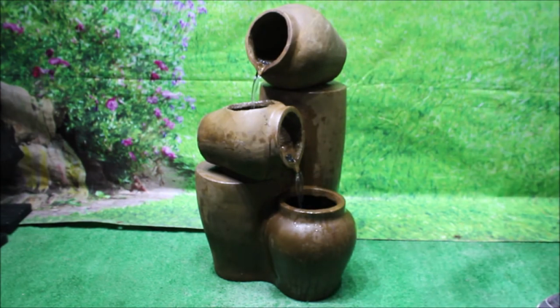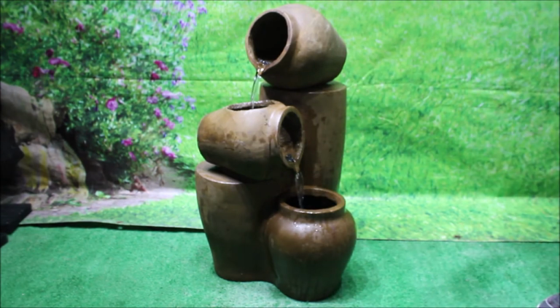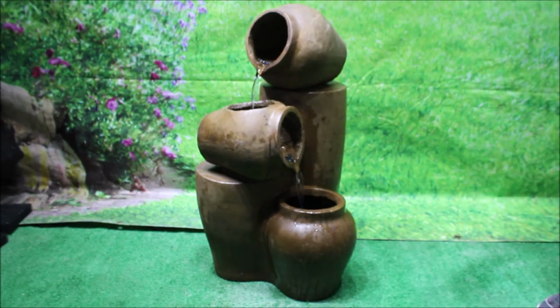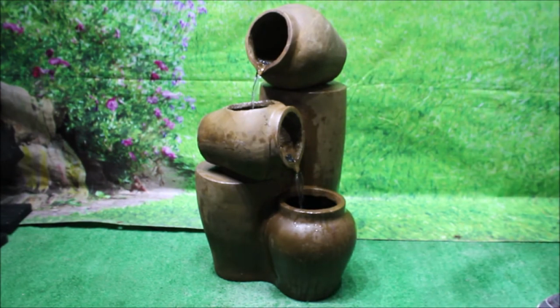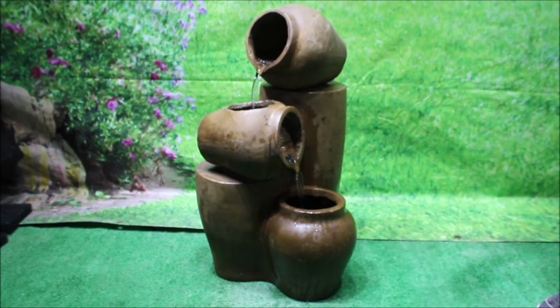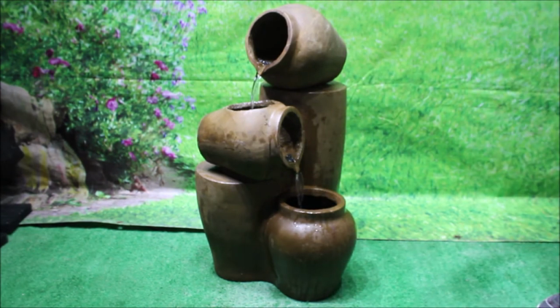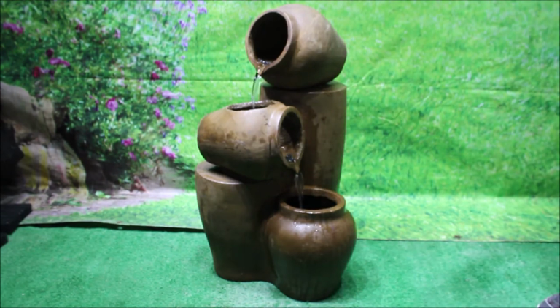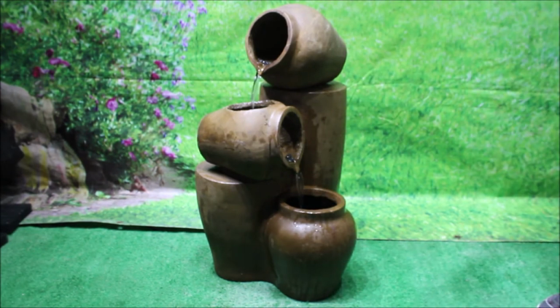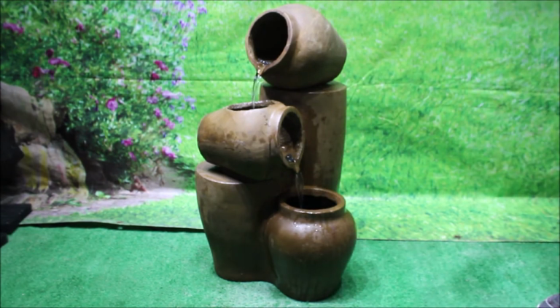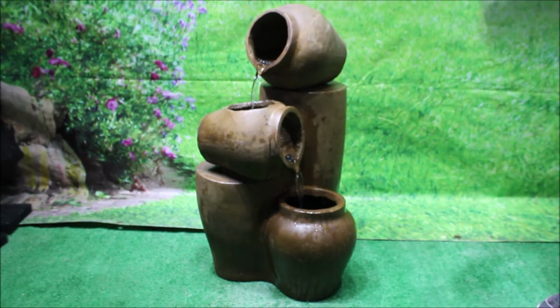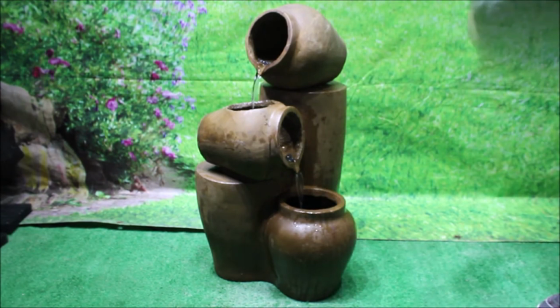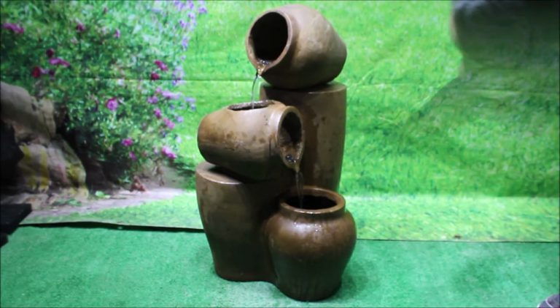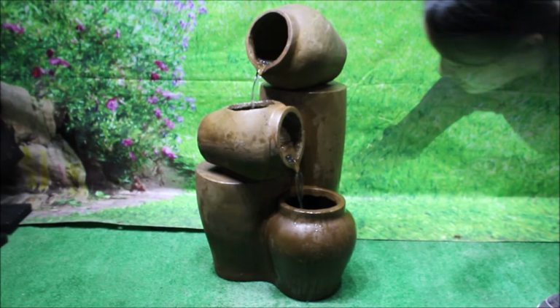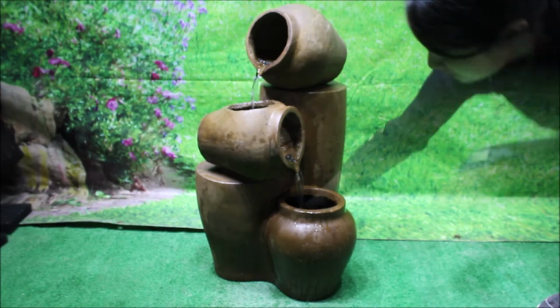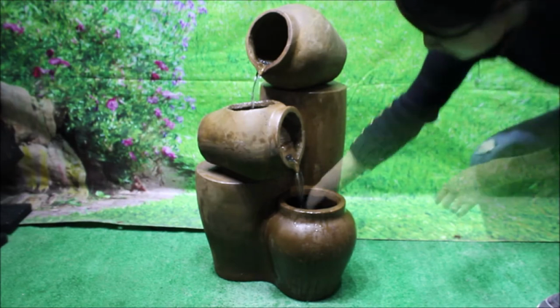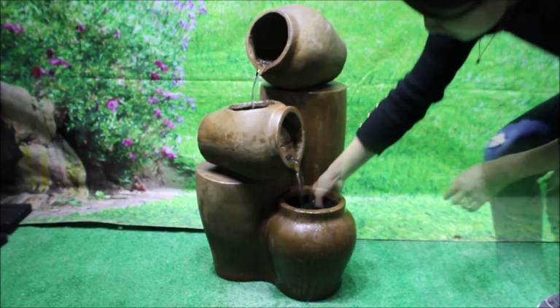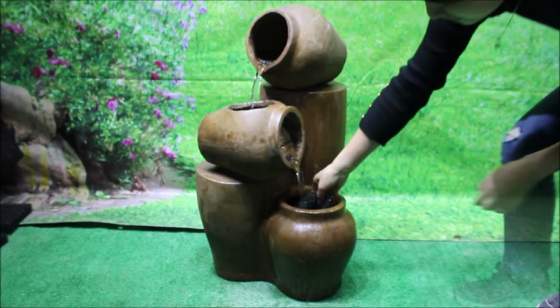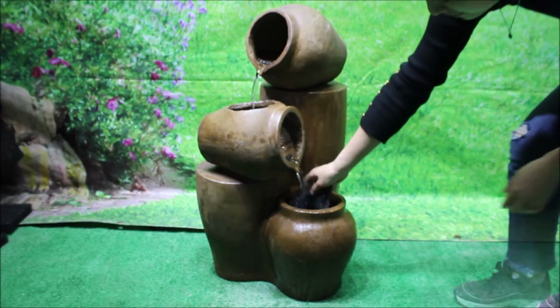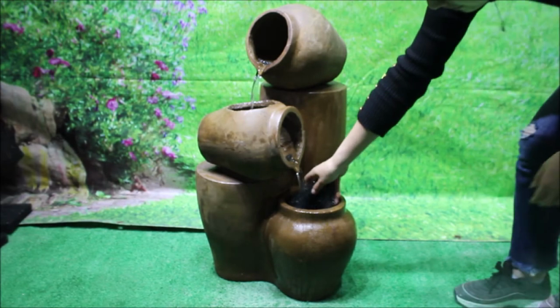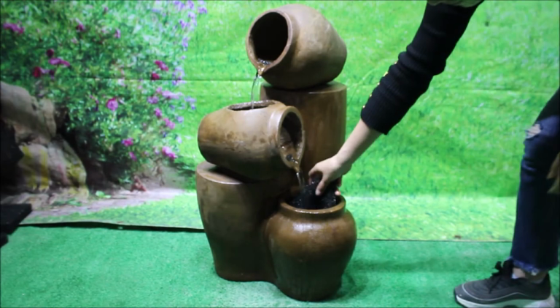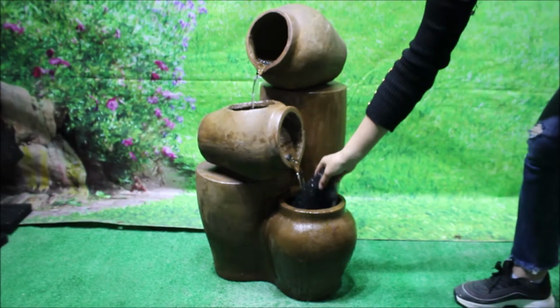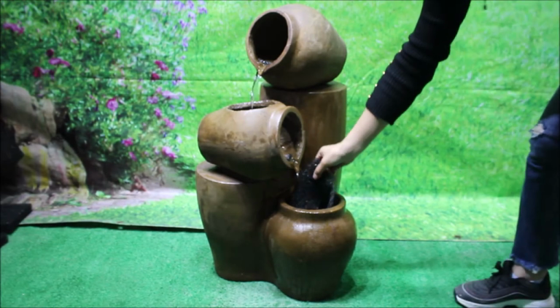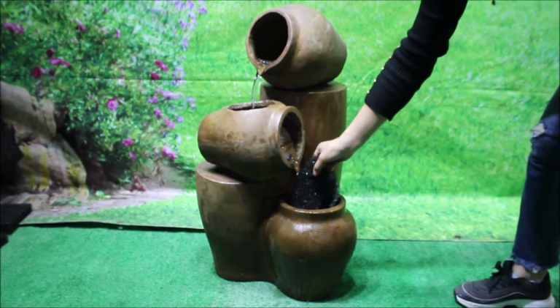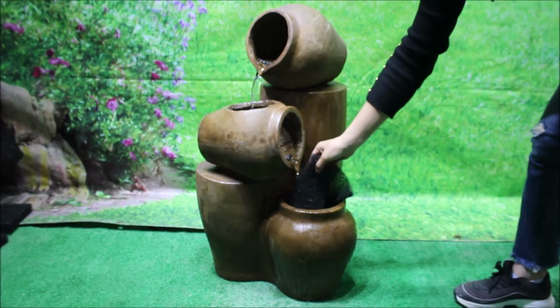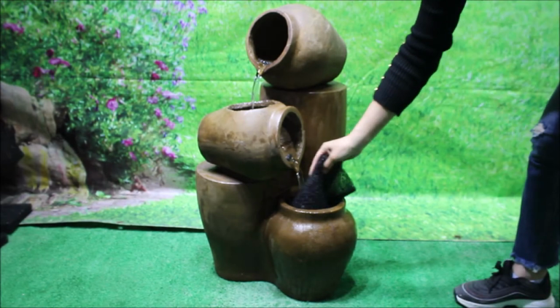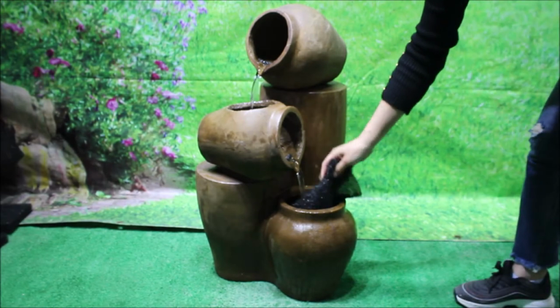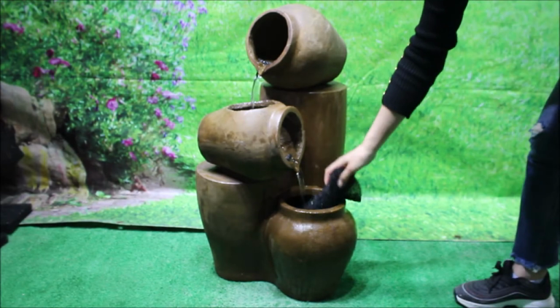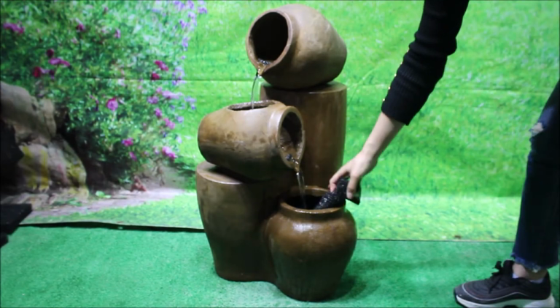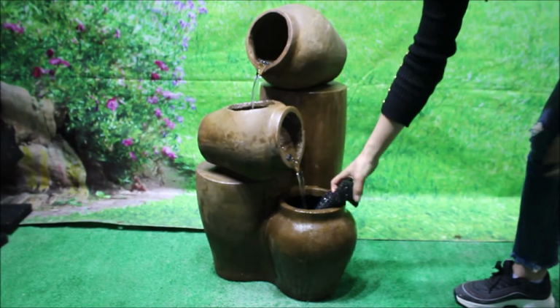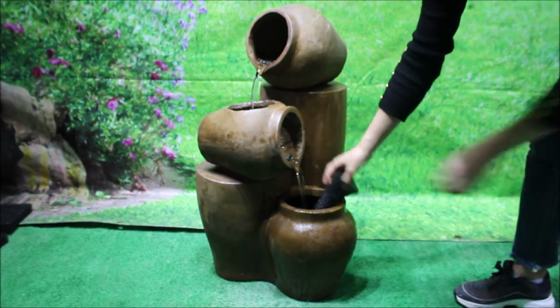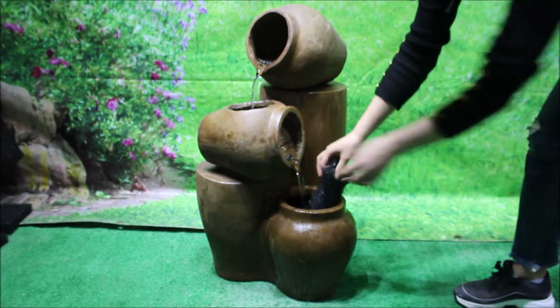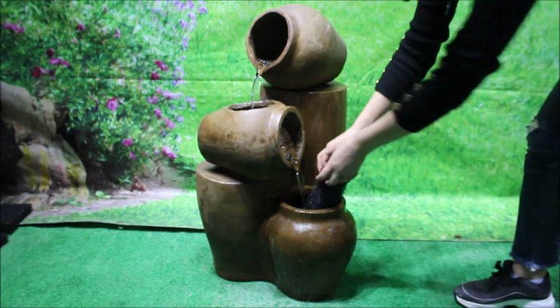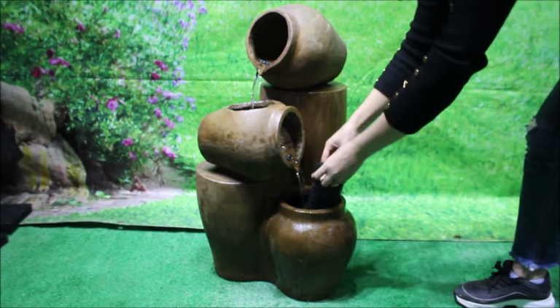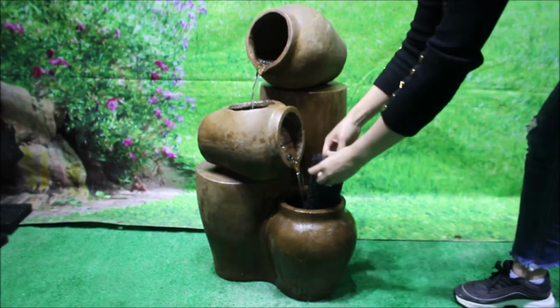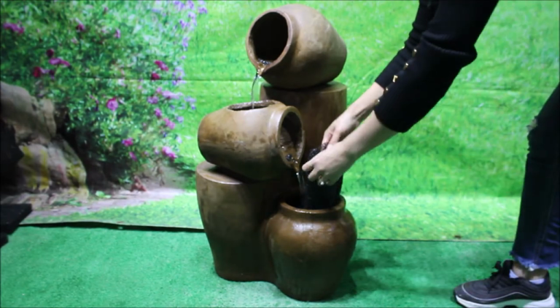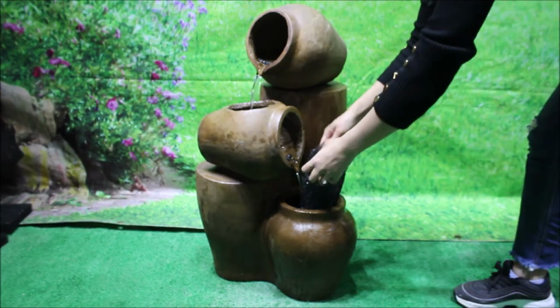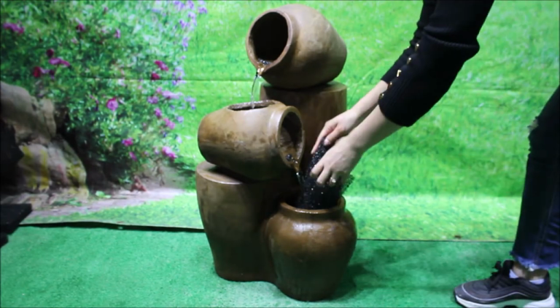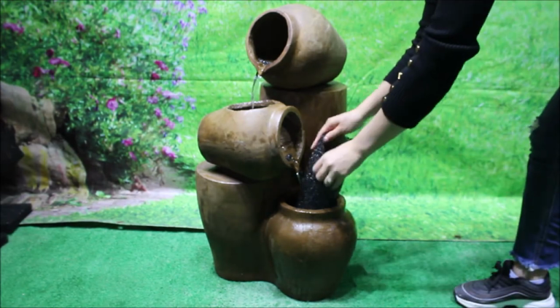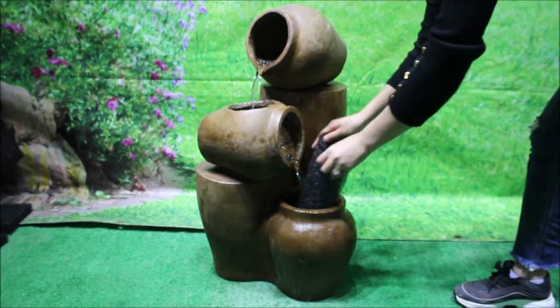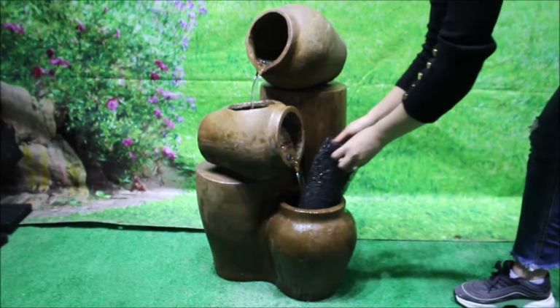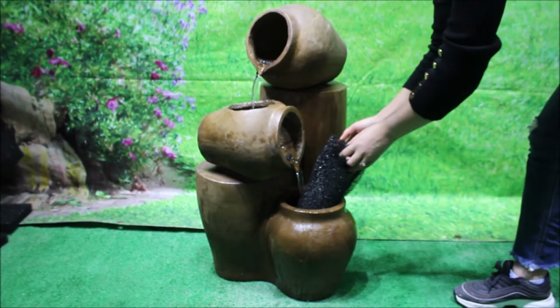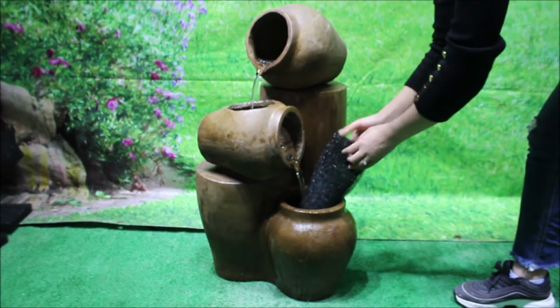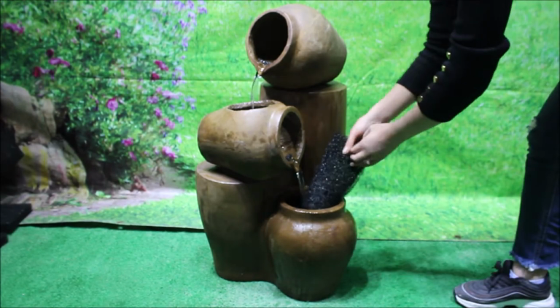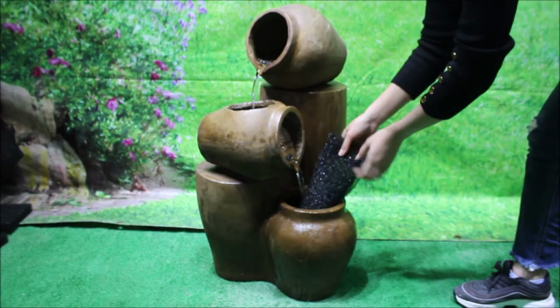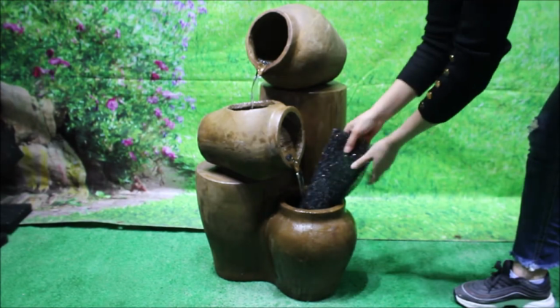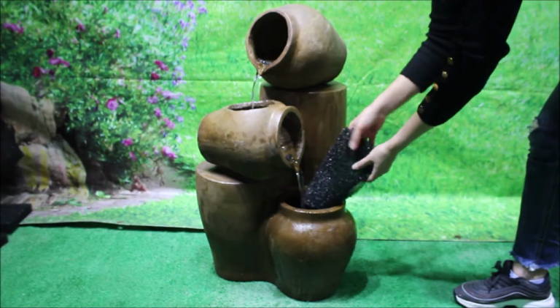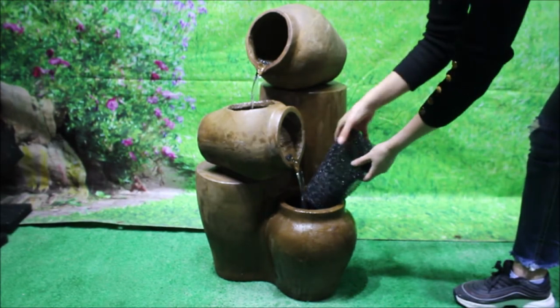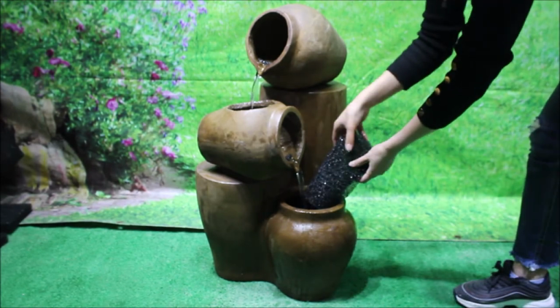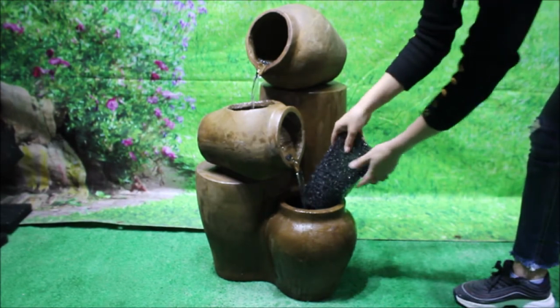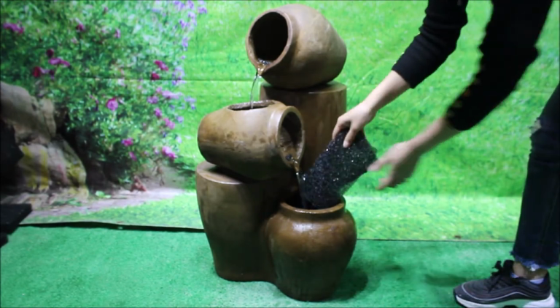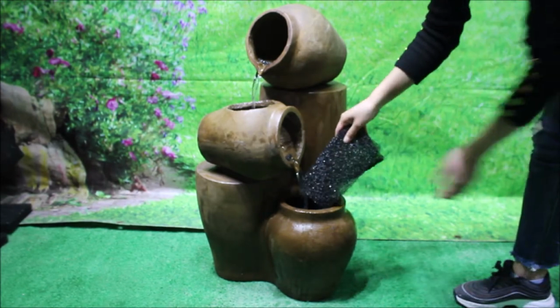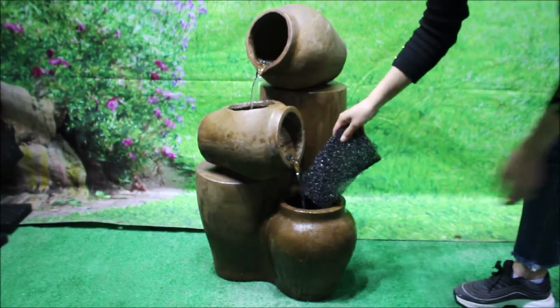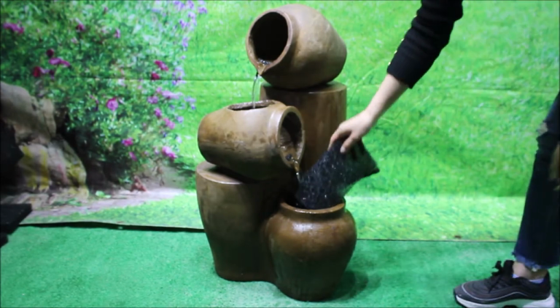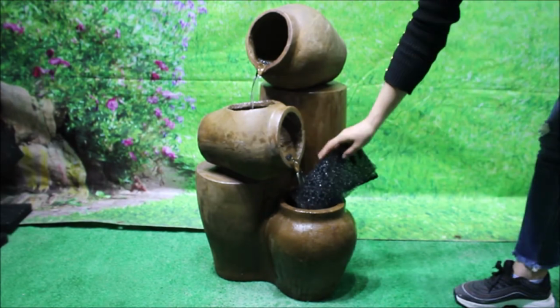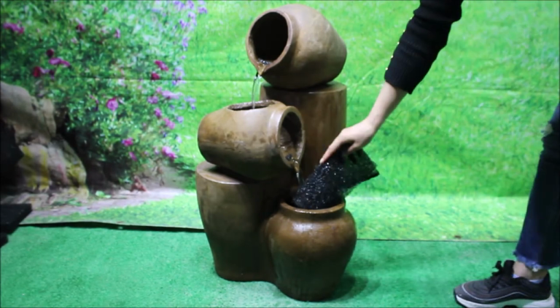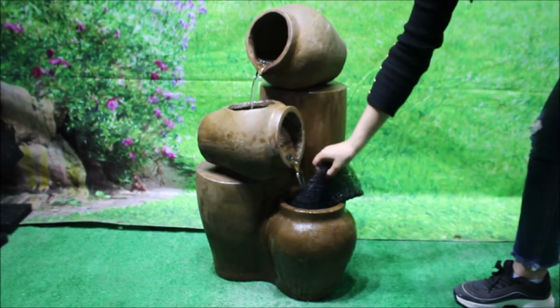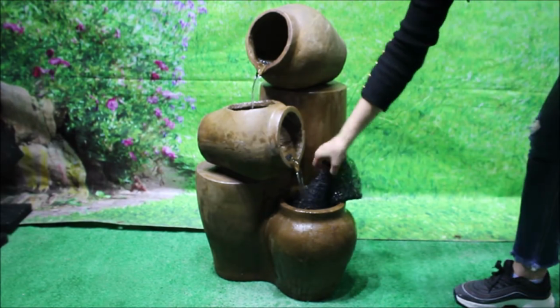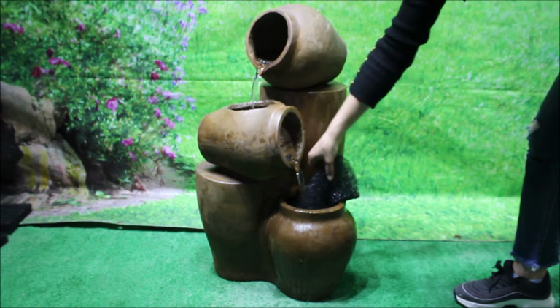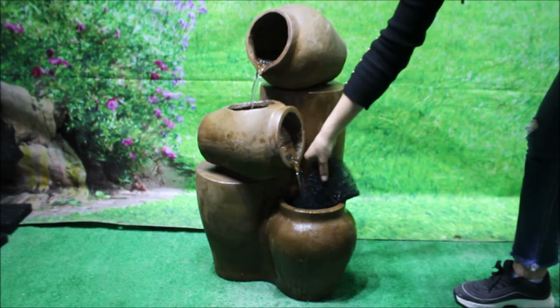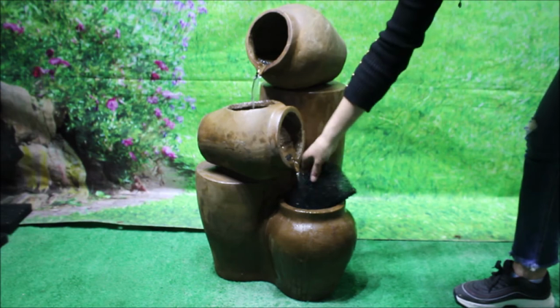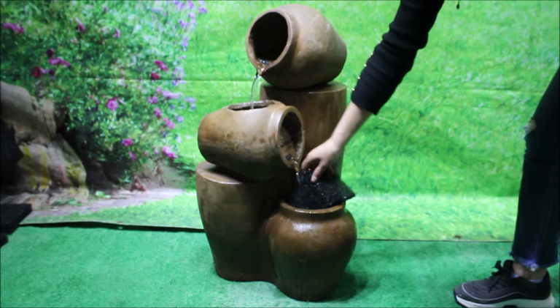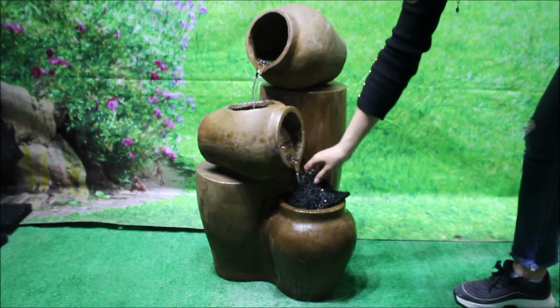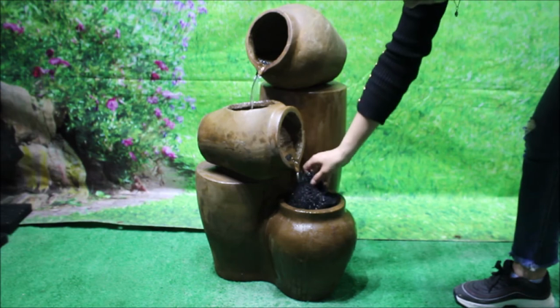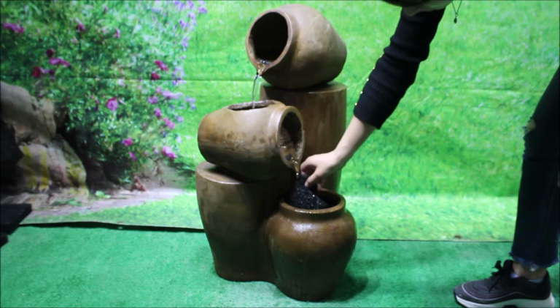This foam accessory is also intended as a fountain filter, which will help reduce maintenance and extend the life of your pump.